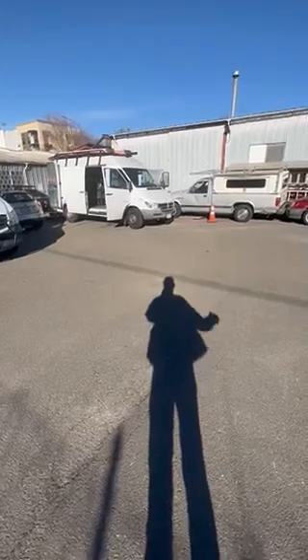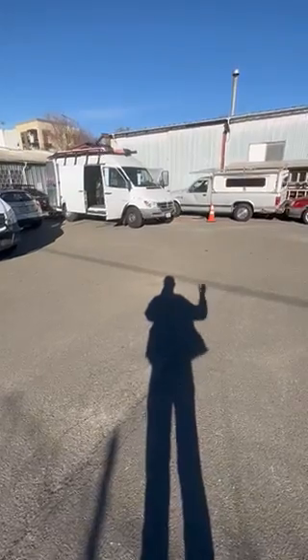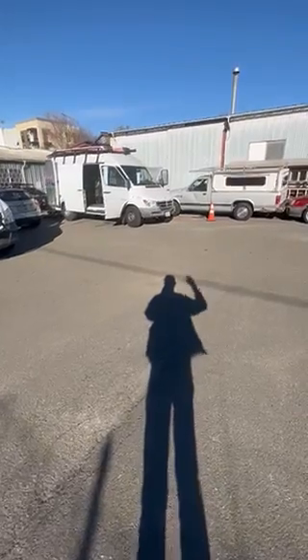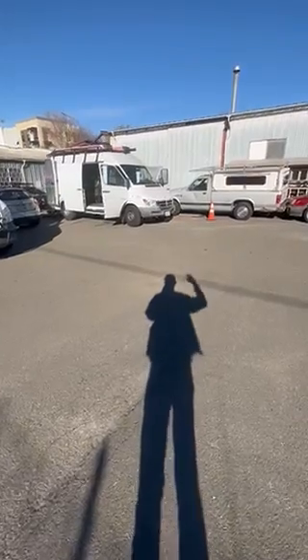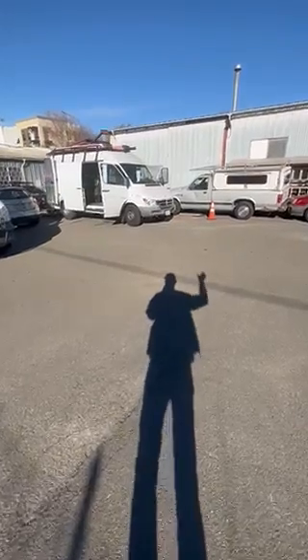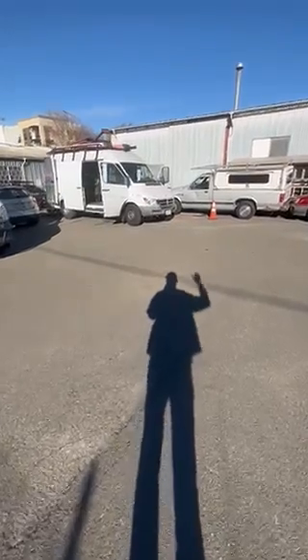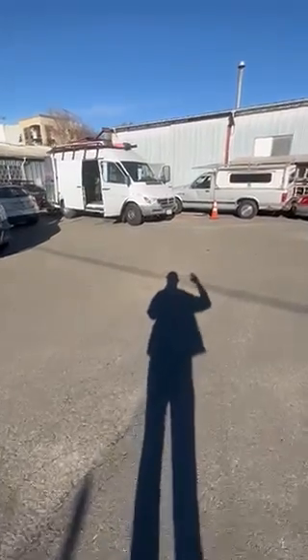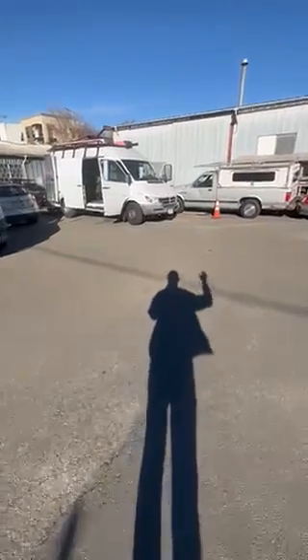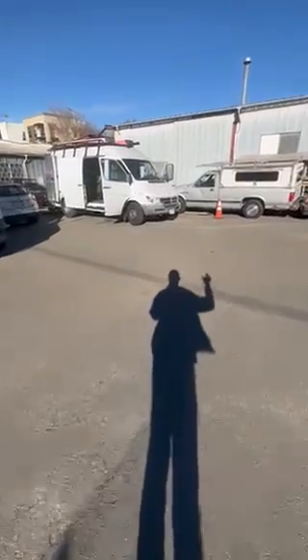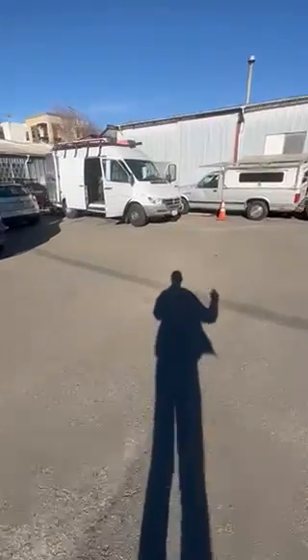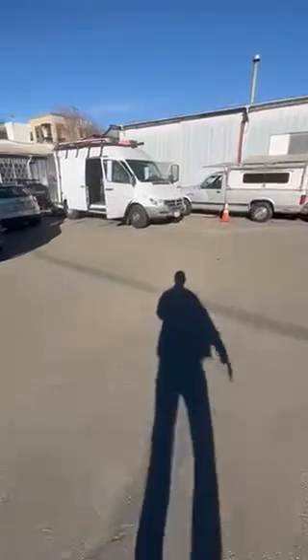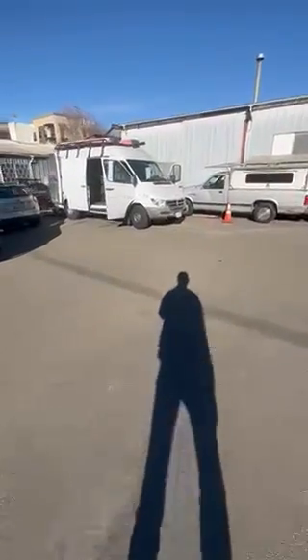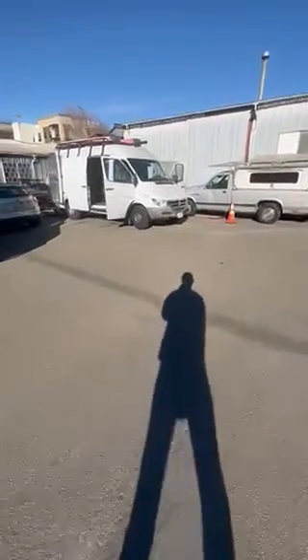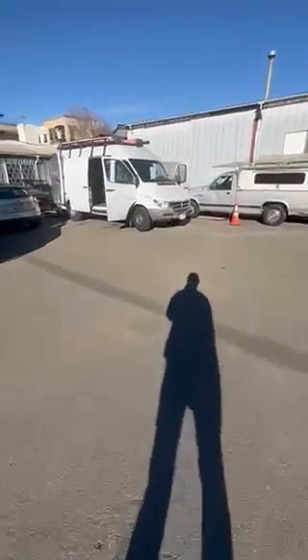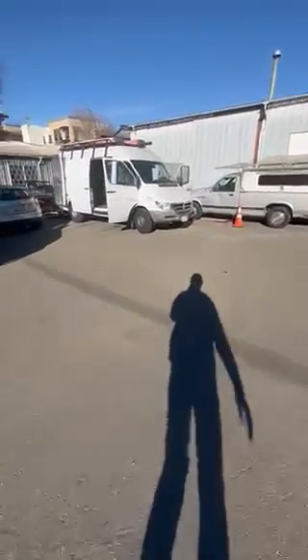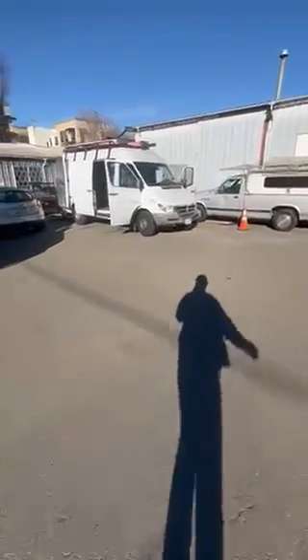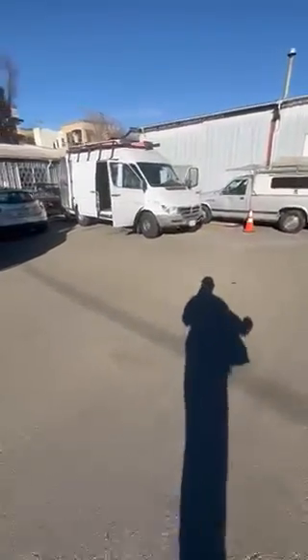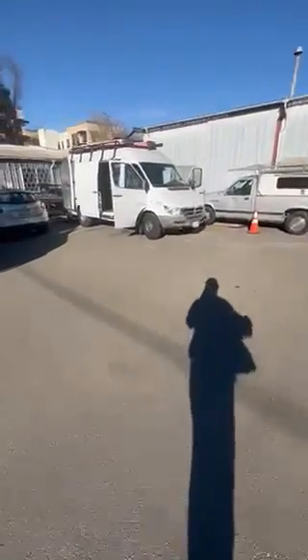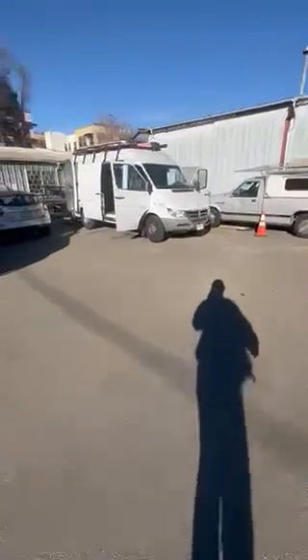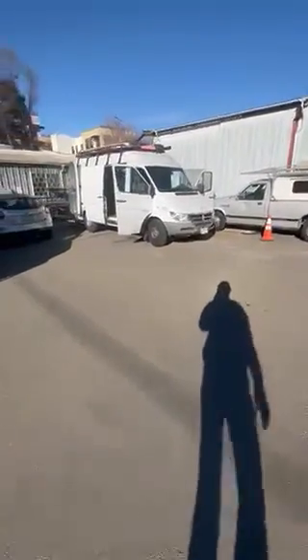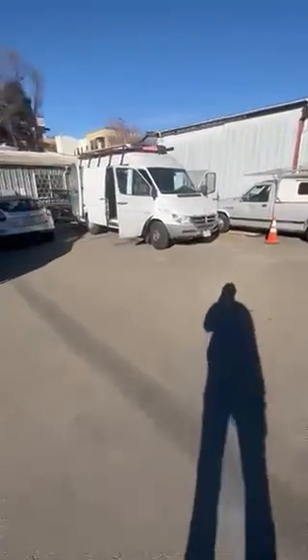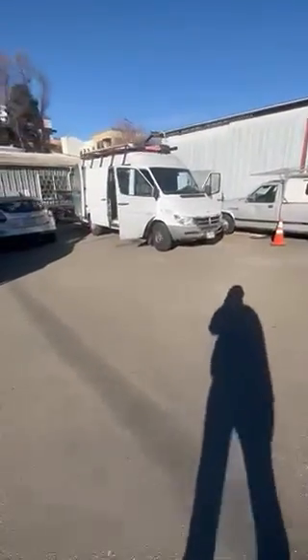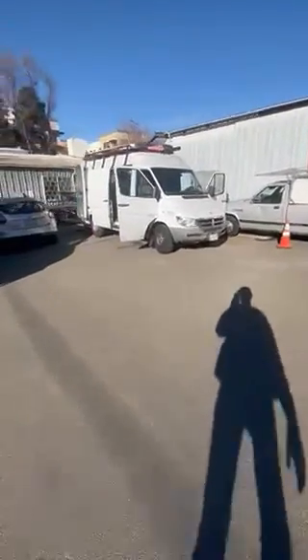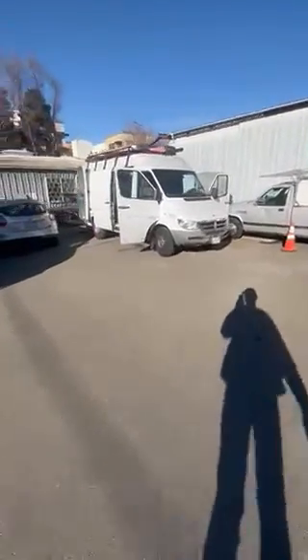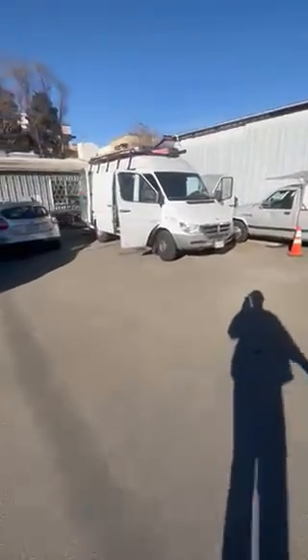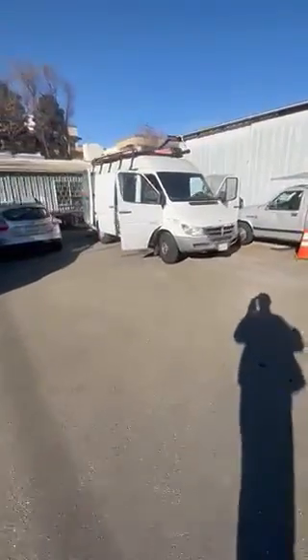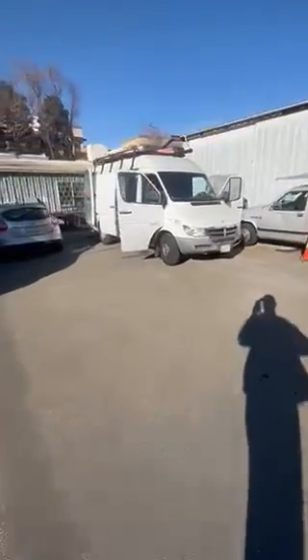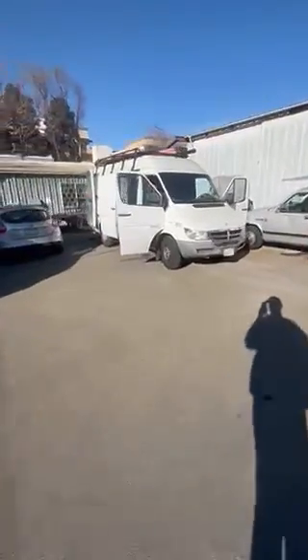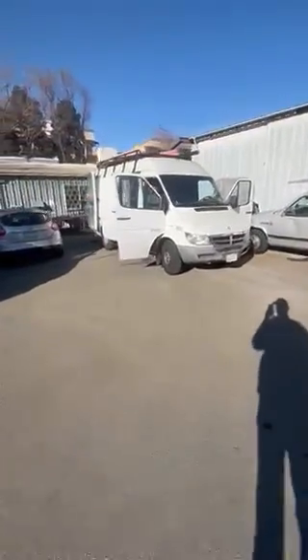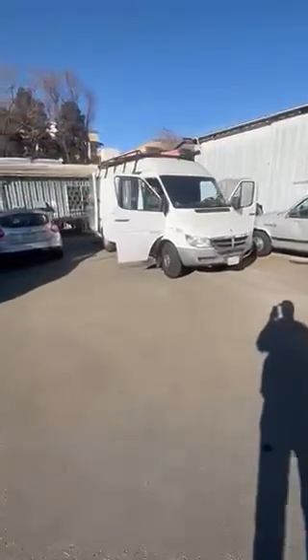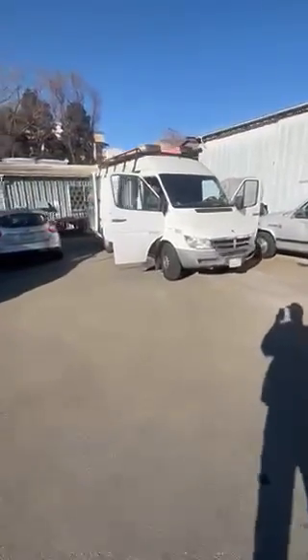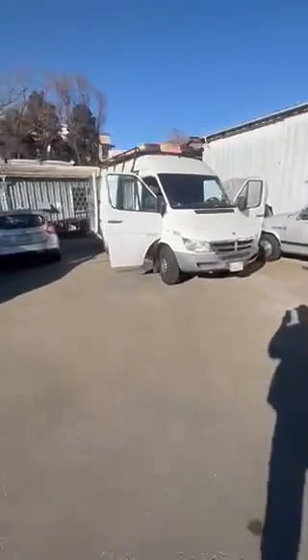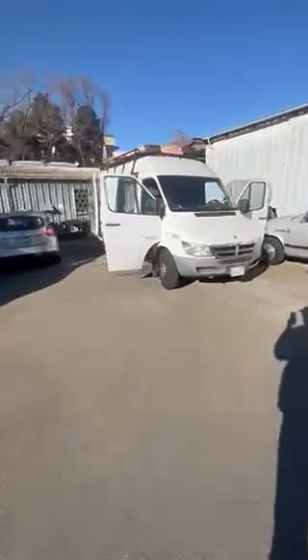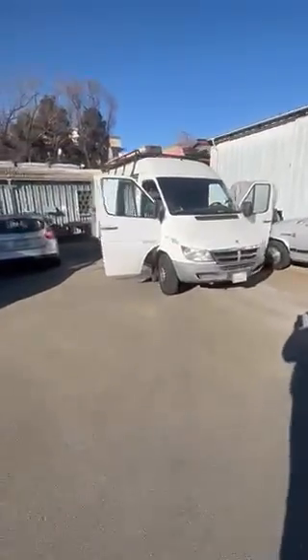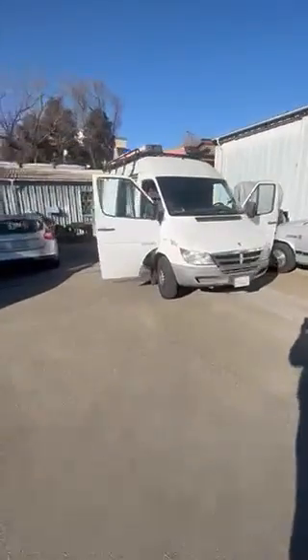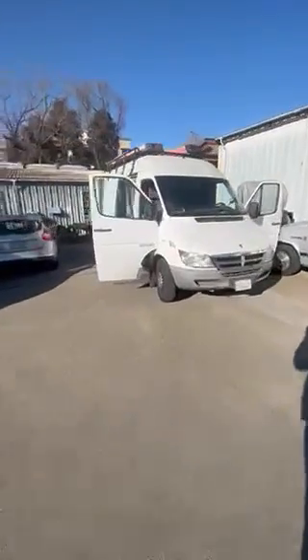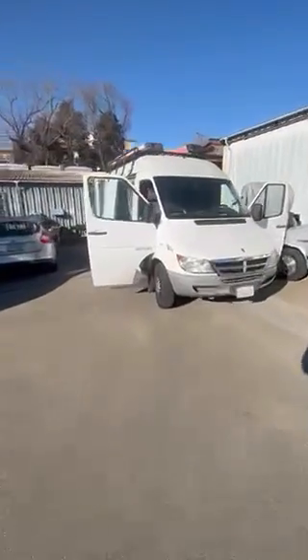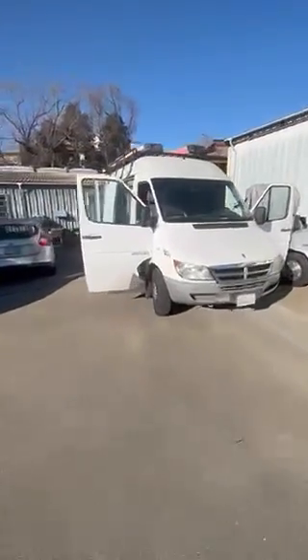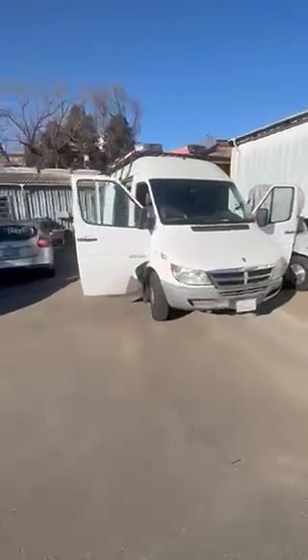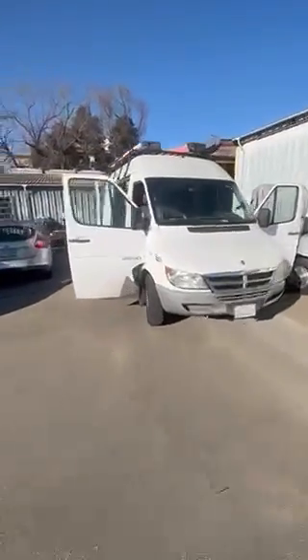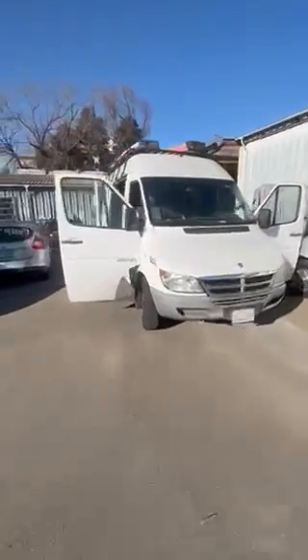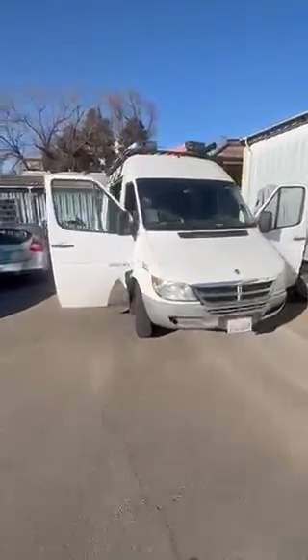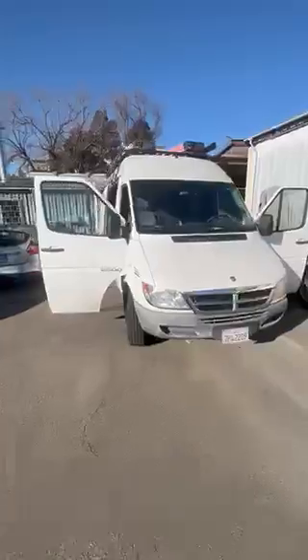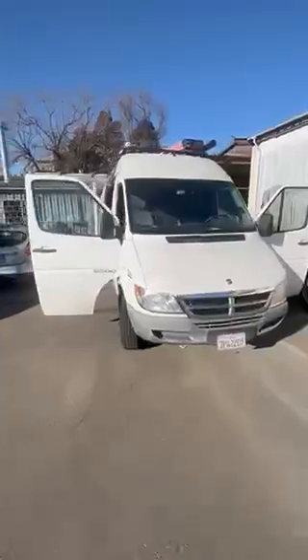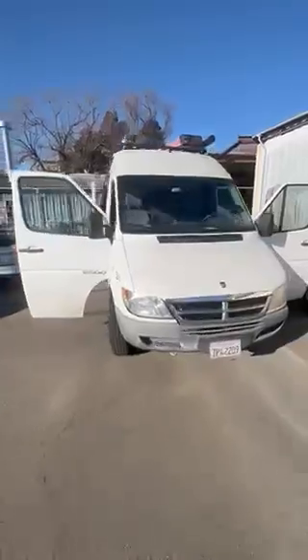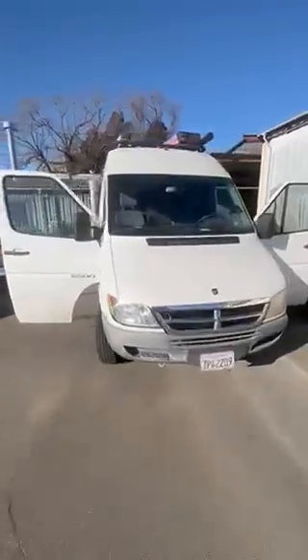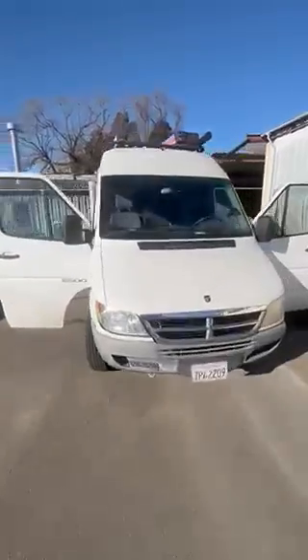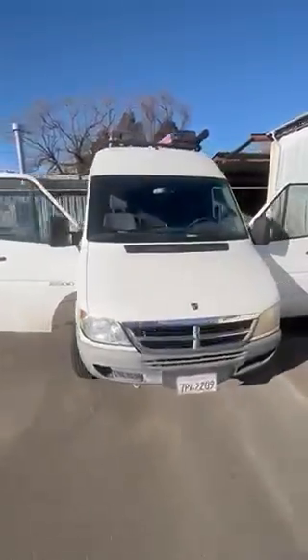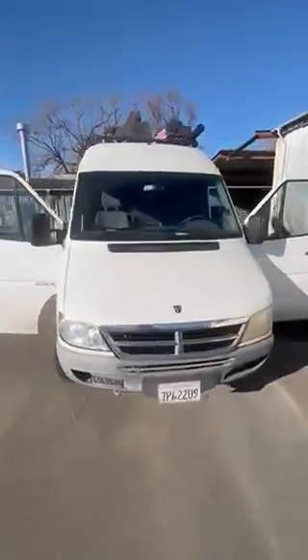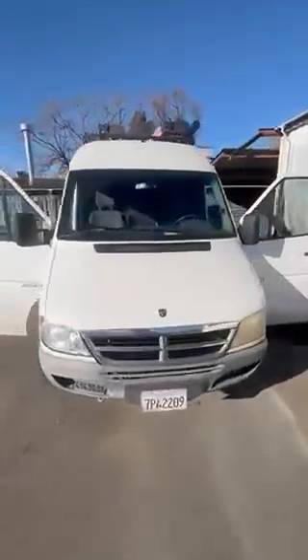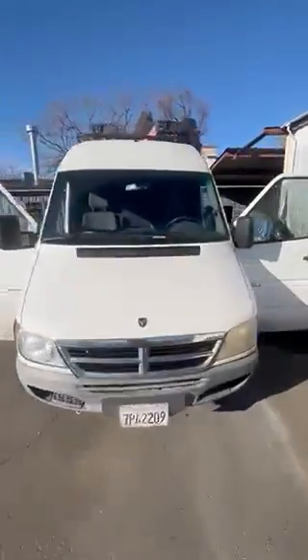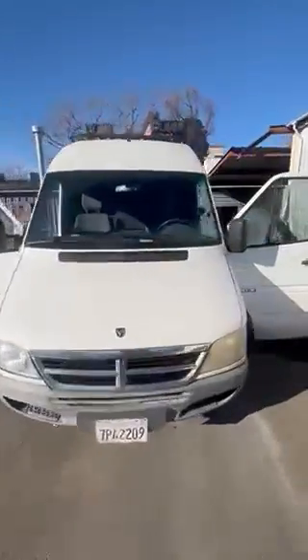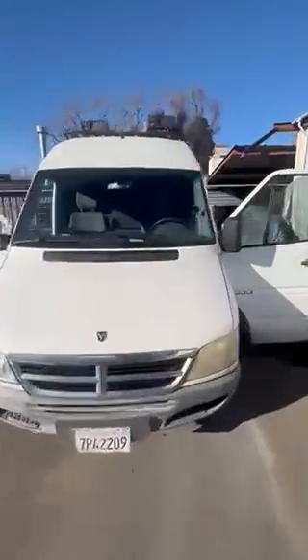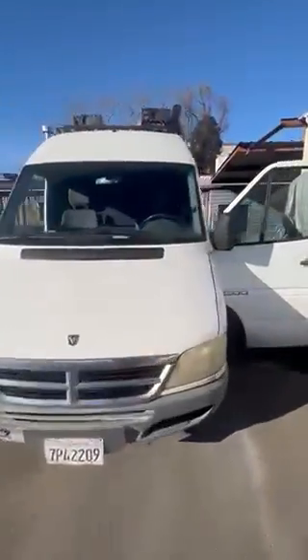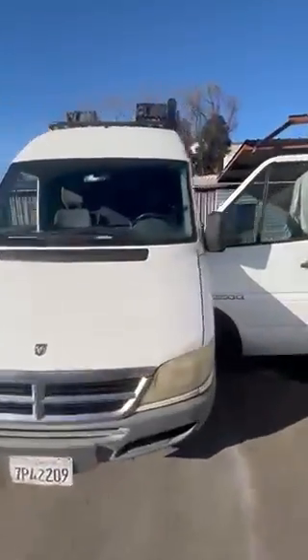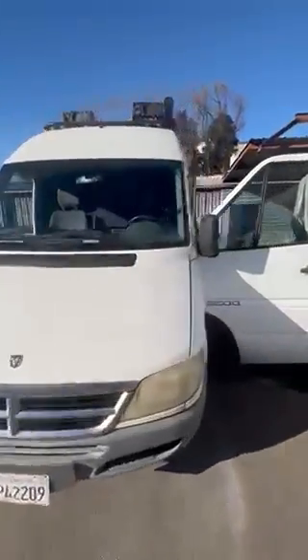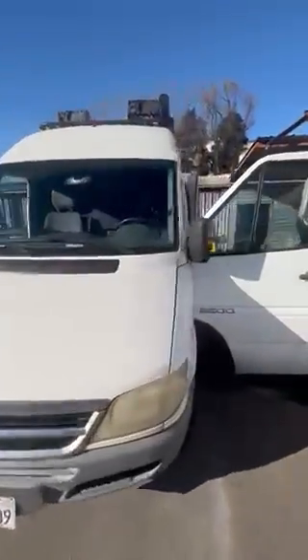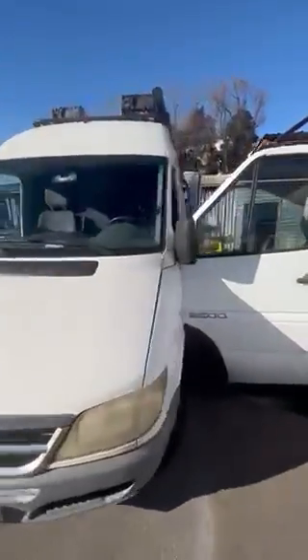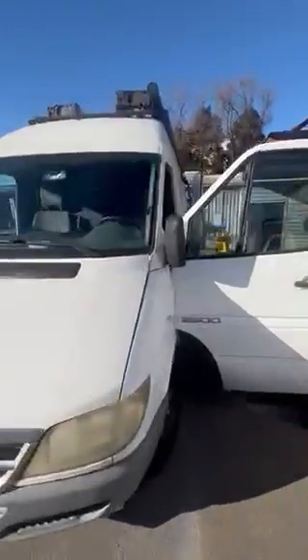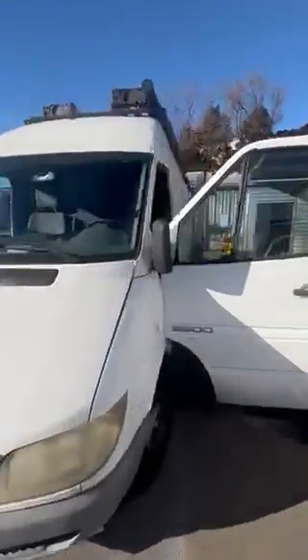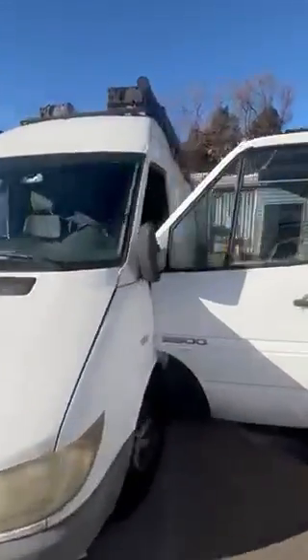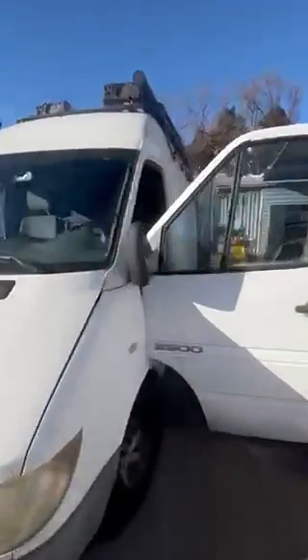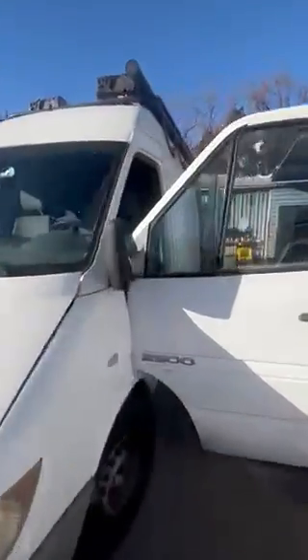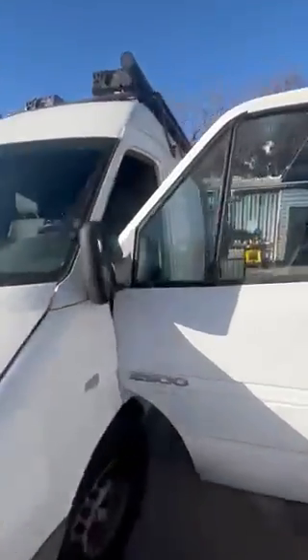Hey everybody, Matt over here at Bolt Lighting Rental. Thought I'd take you on a quick tour of the 1-ton 2500 Sprinter Grip Truck.